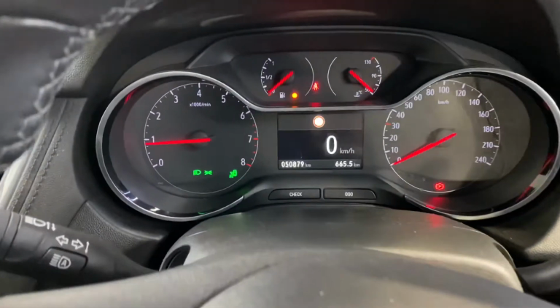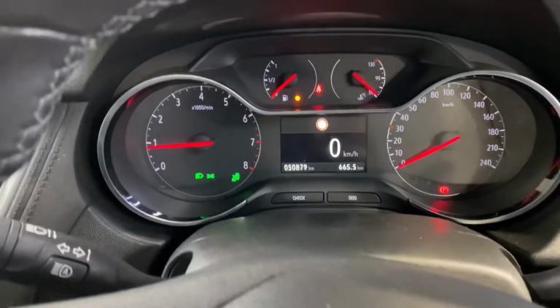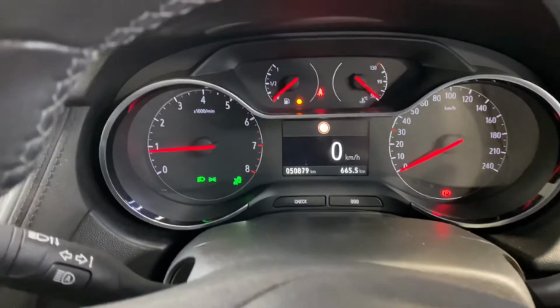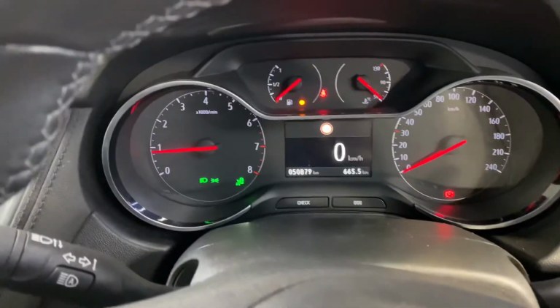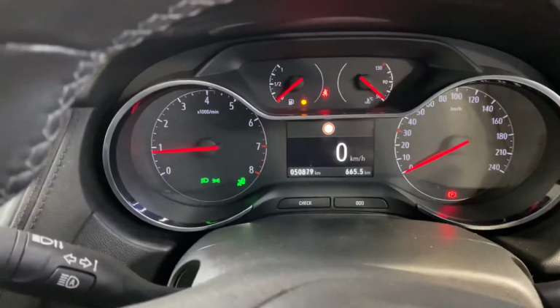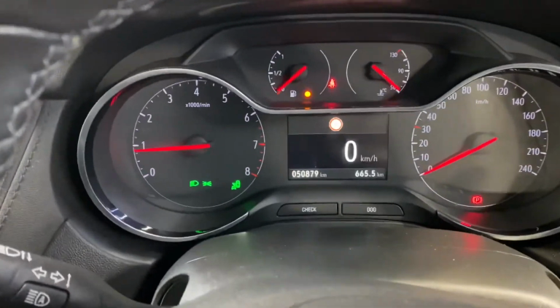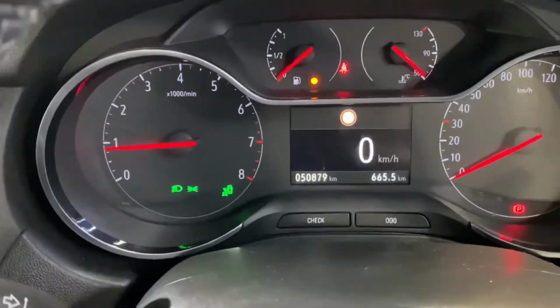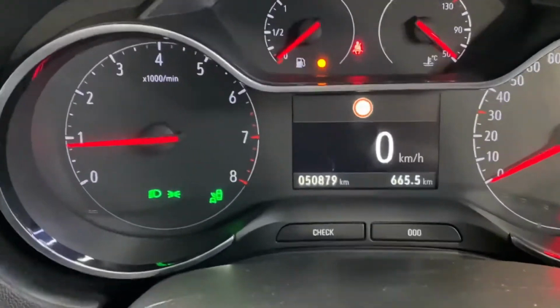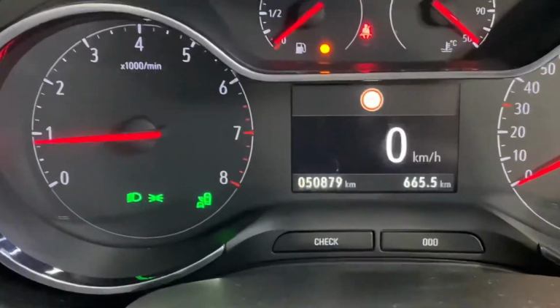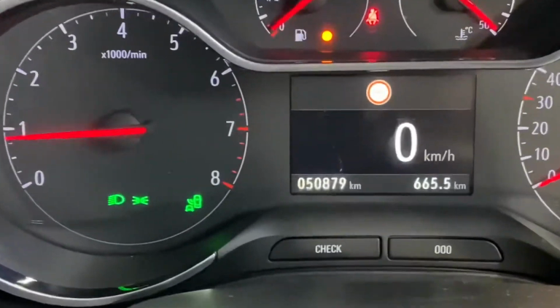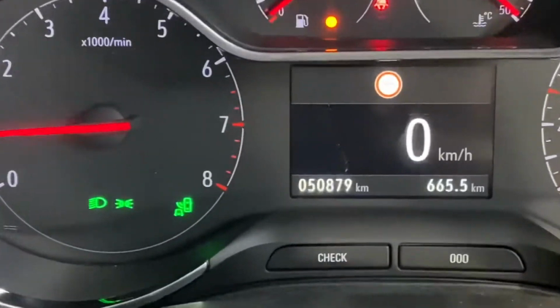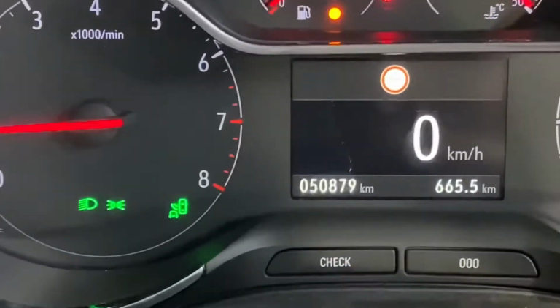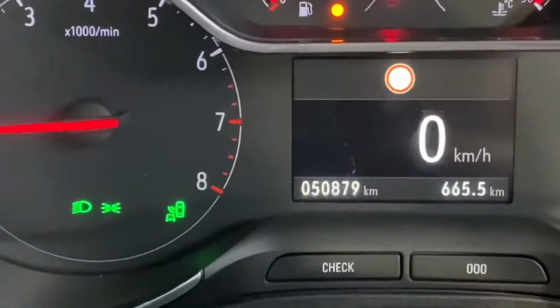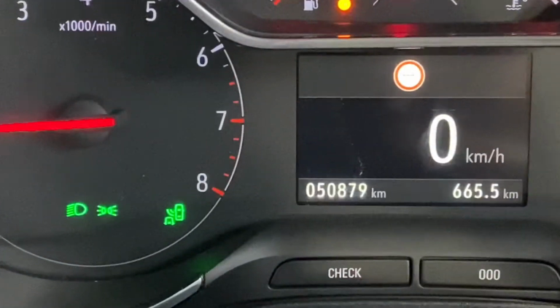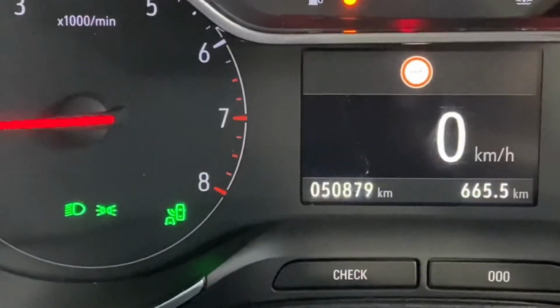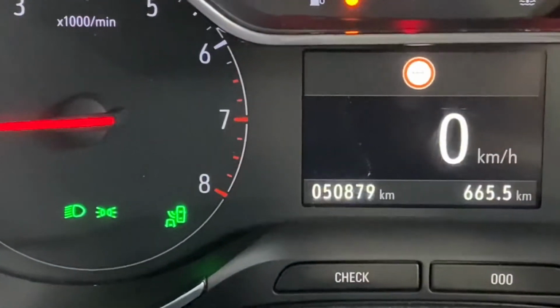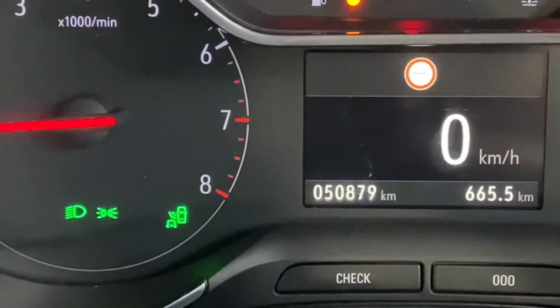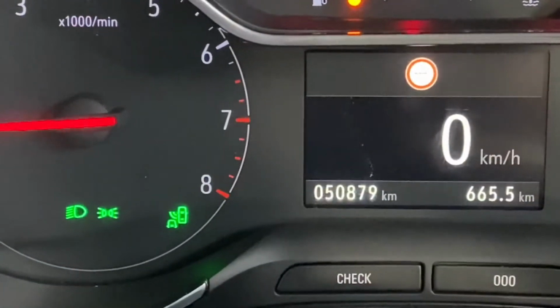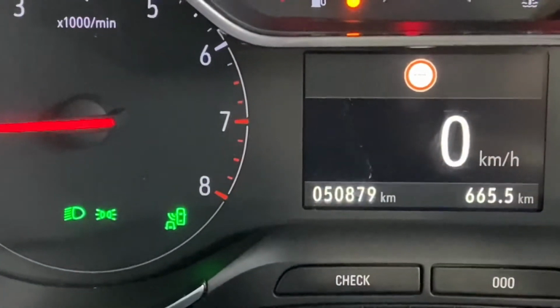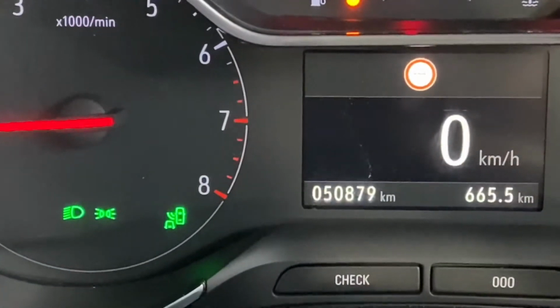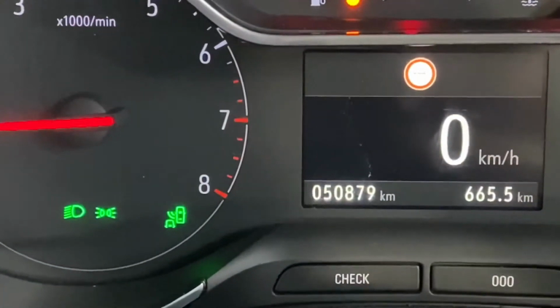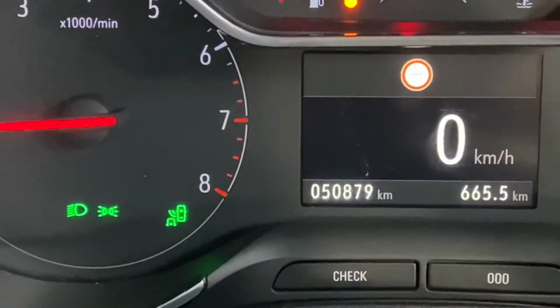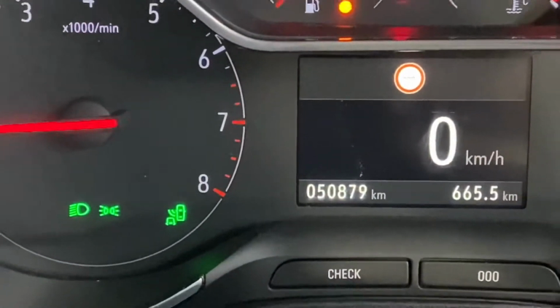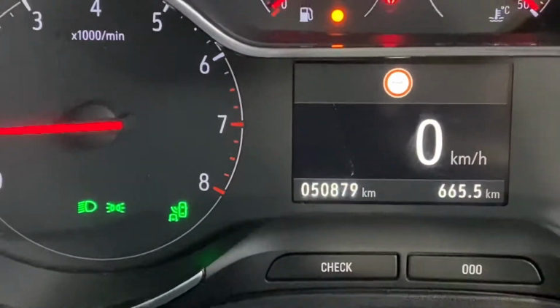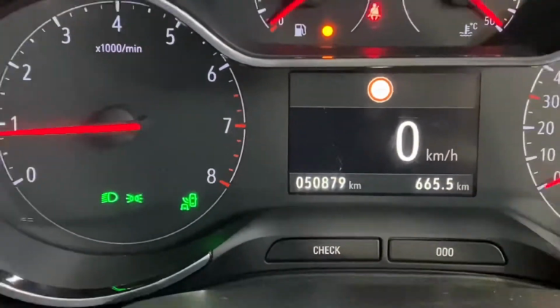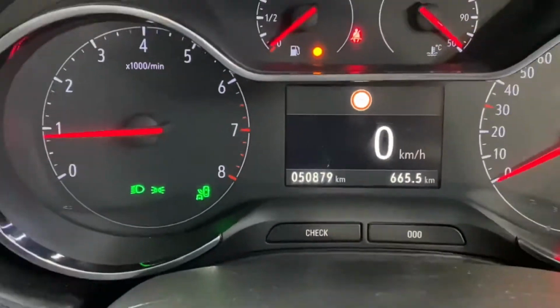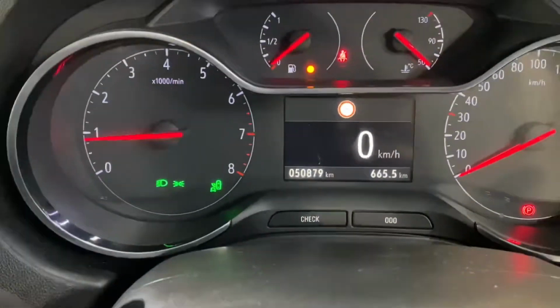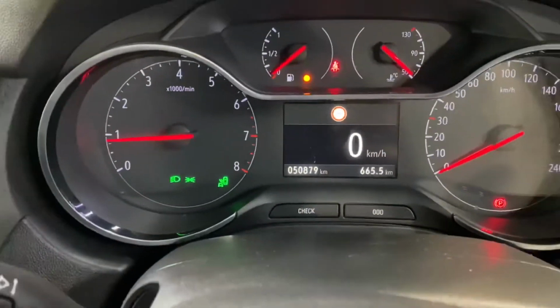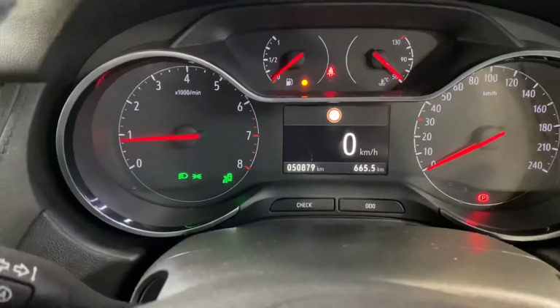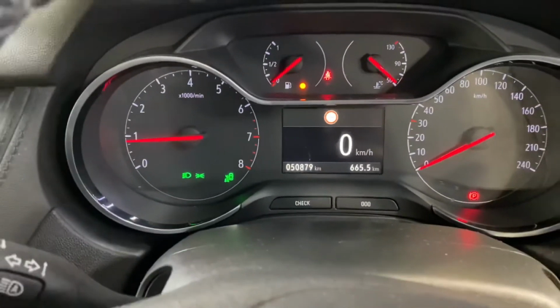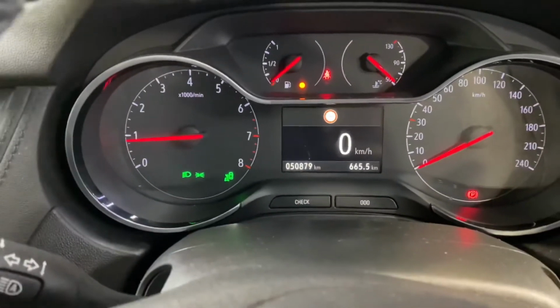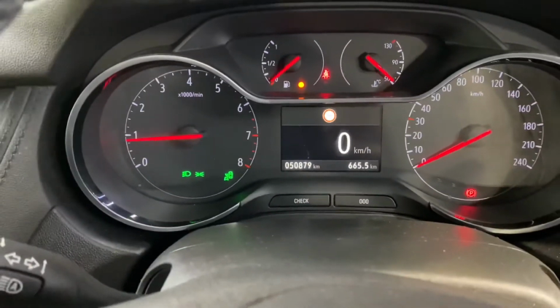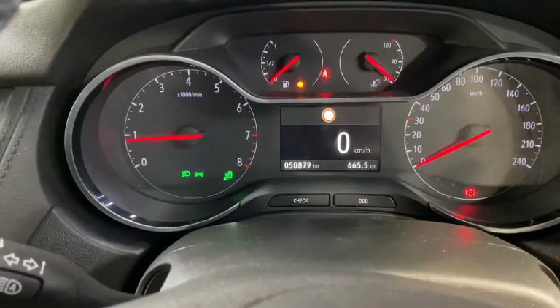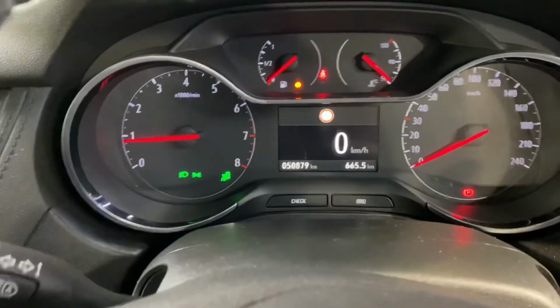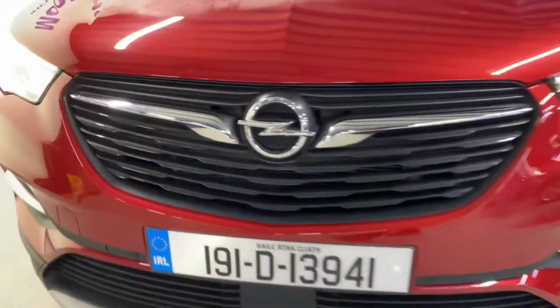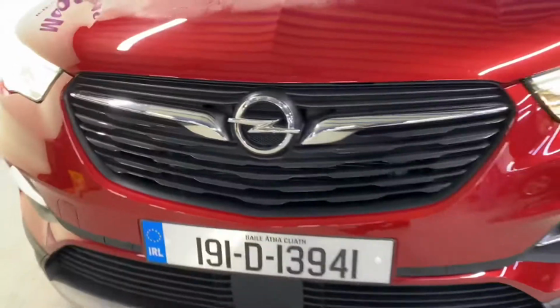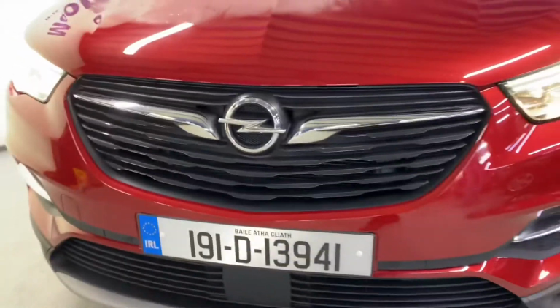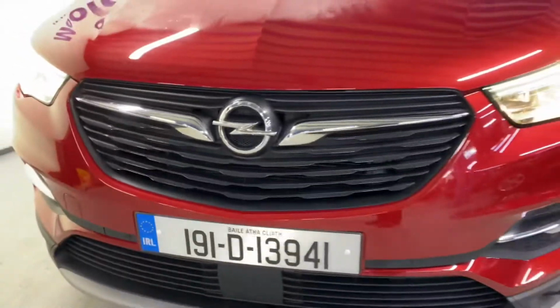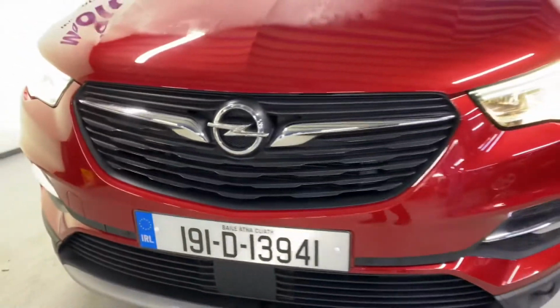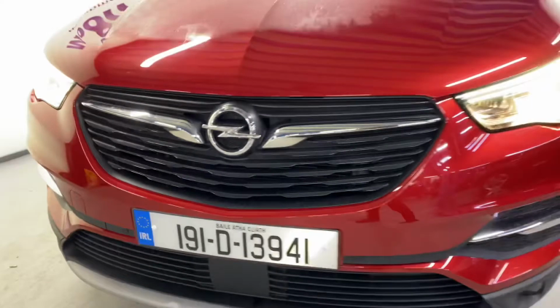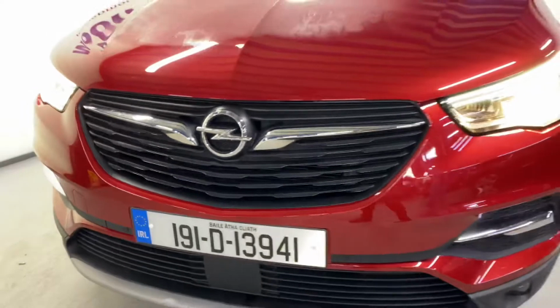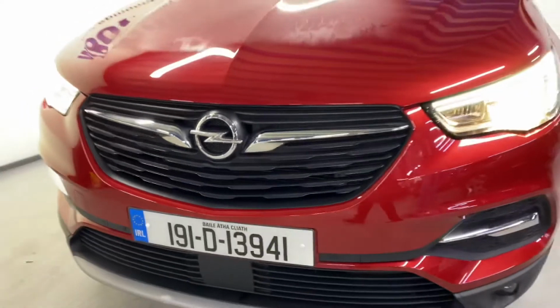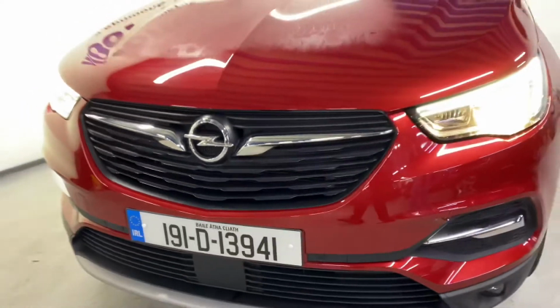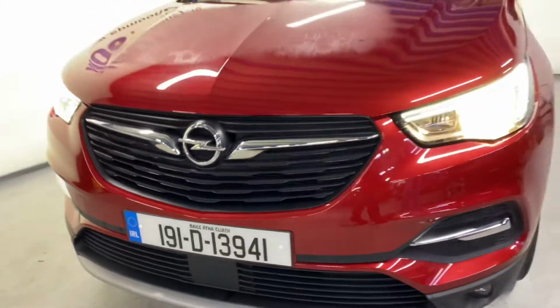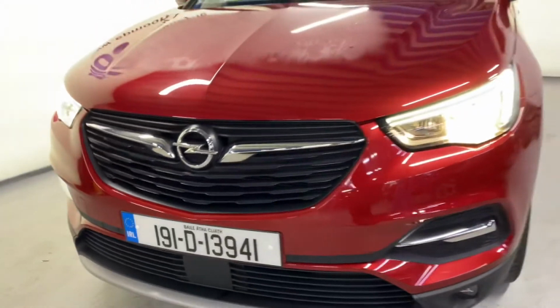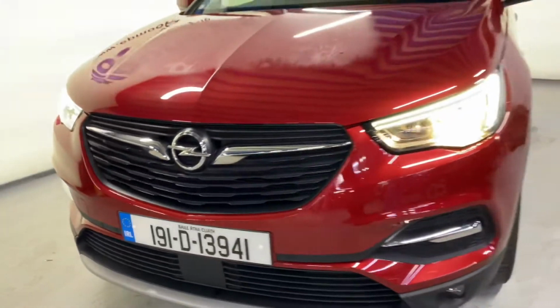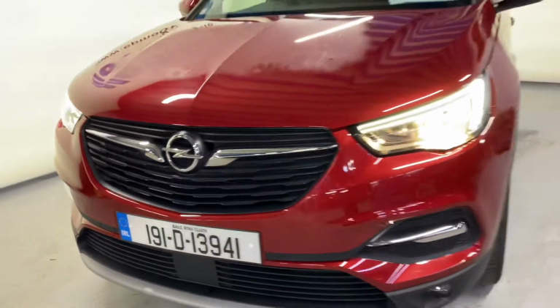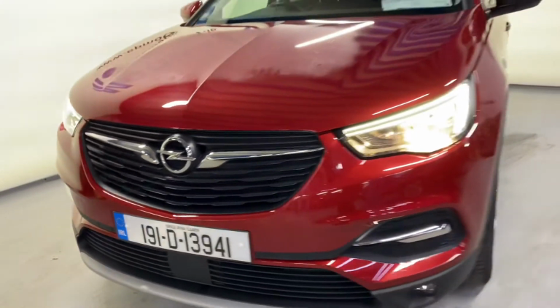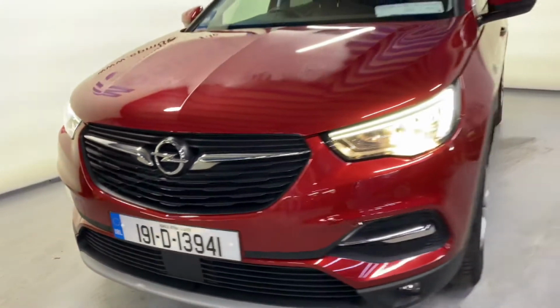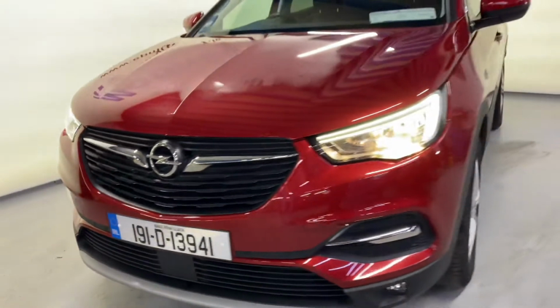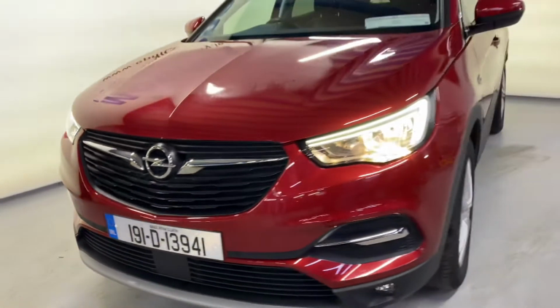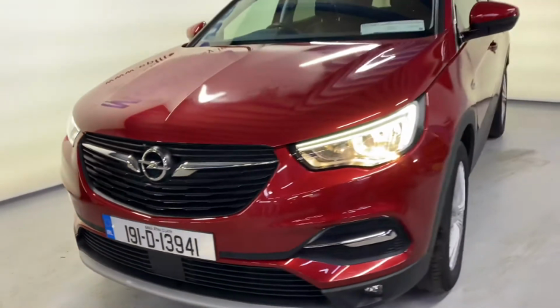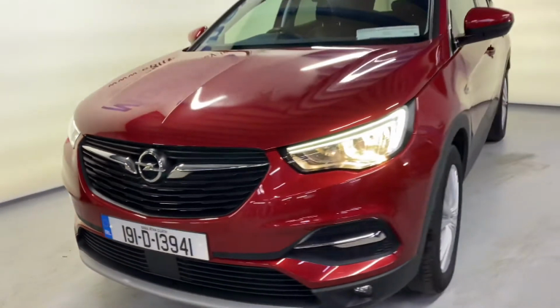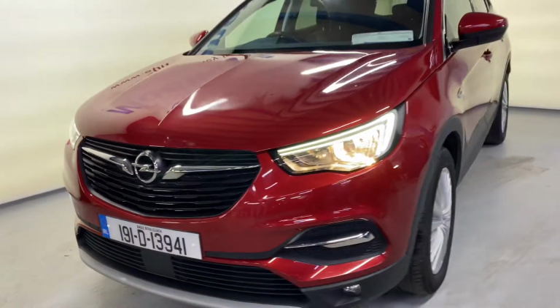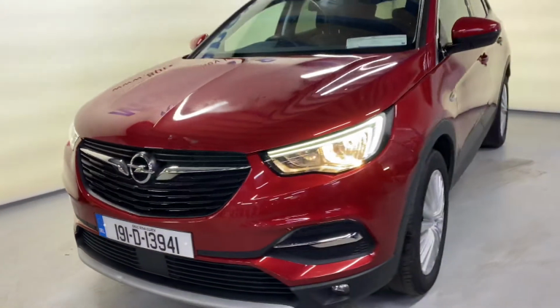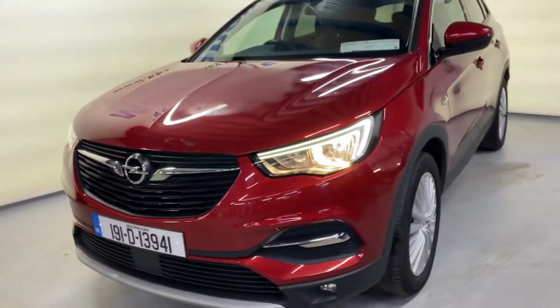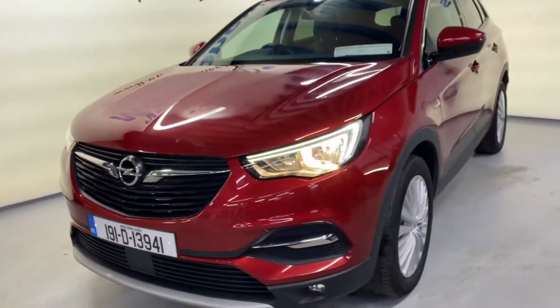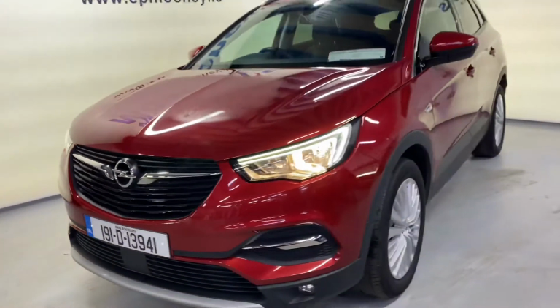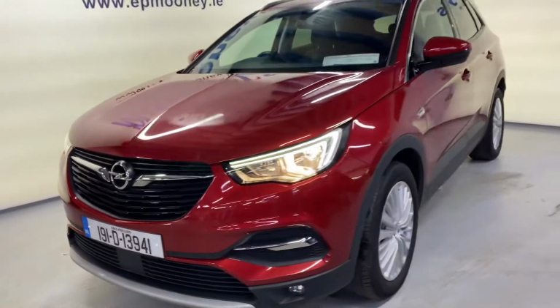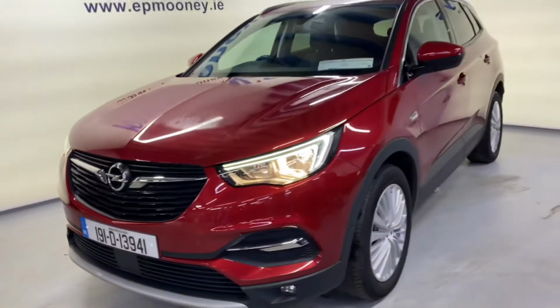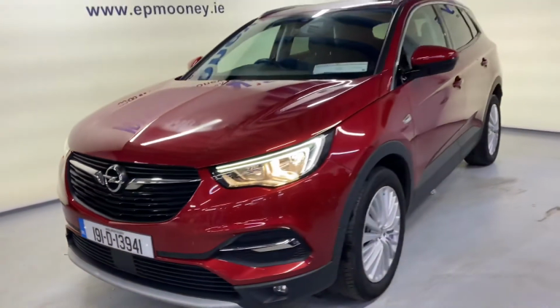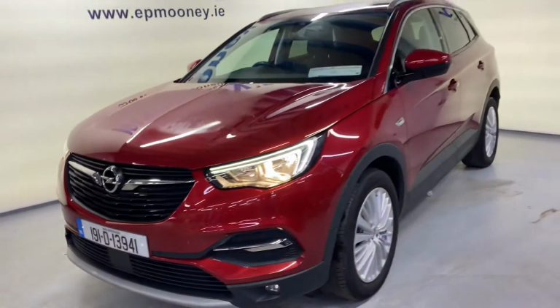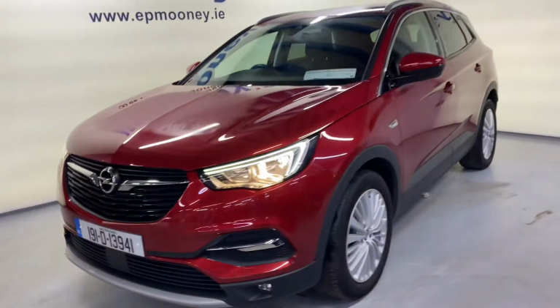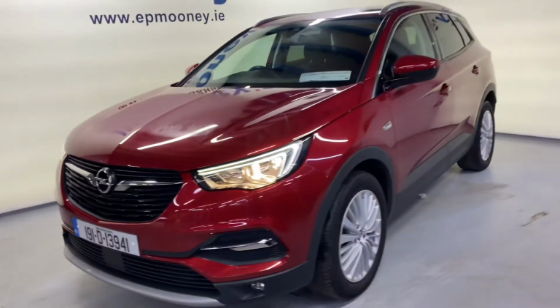There's 50,800 kilometres on the clock. It's fully serviced here at Mooney's, and of course it will come with a Mooney's warranty.